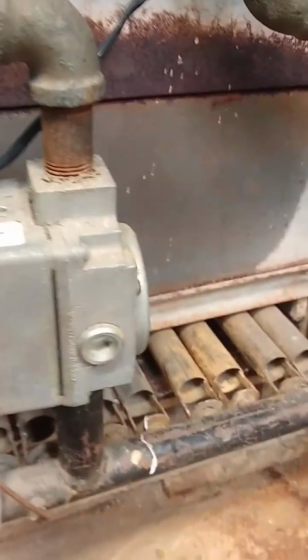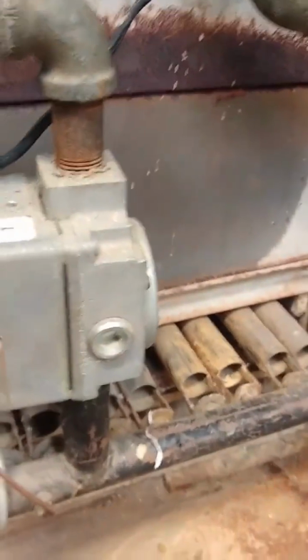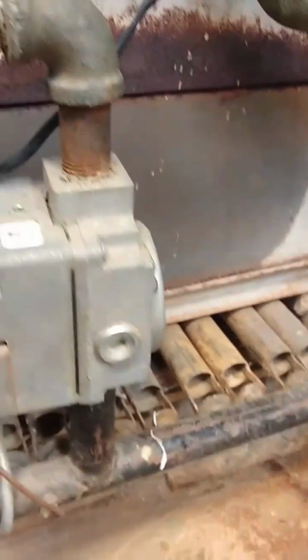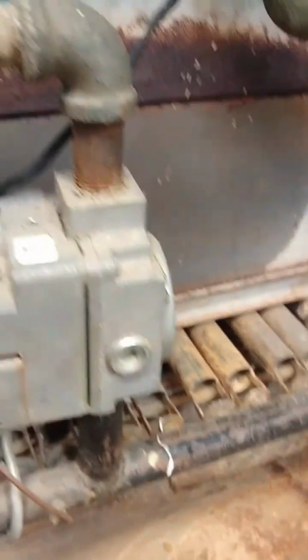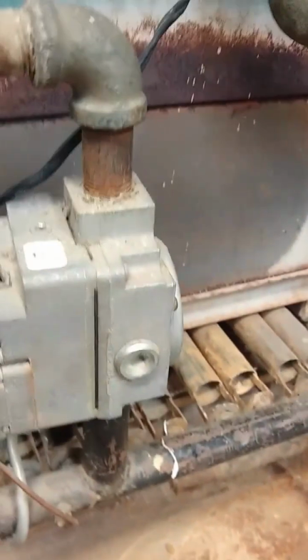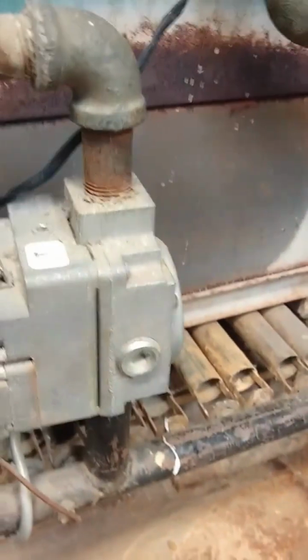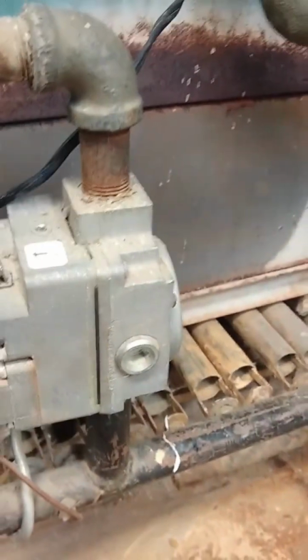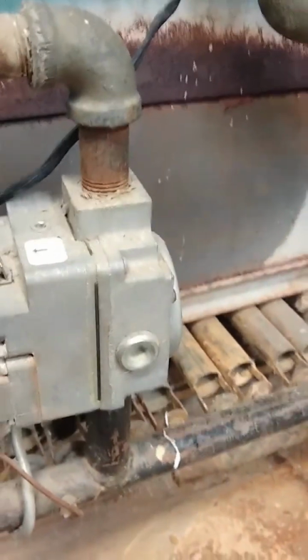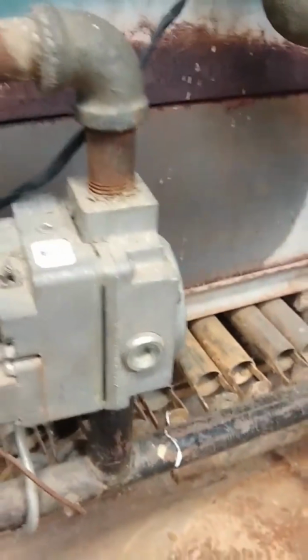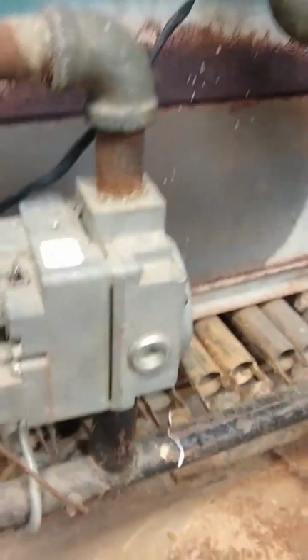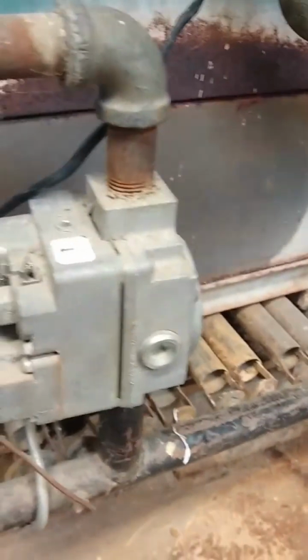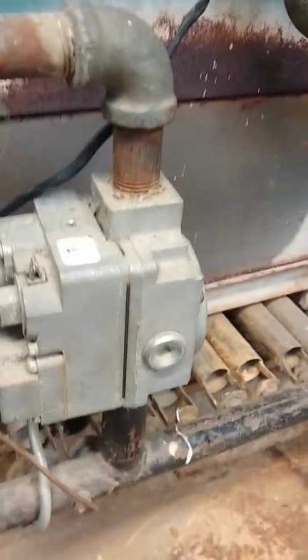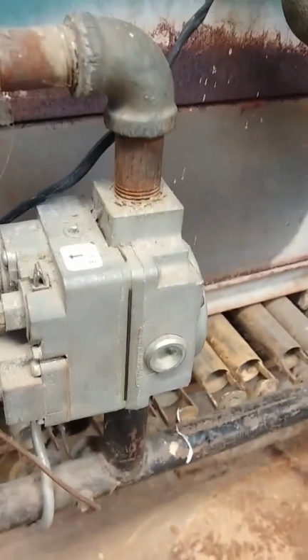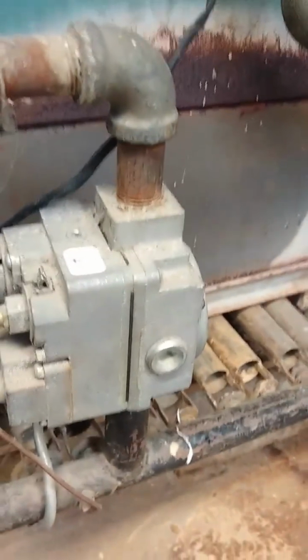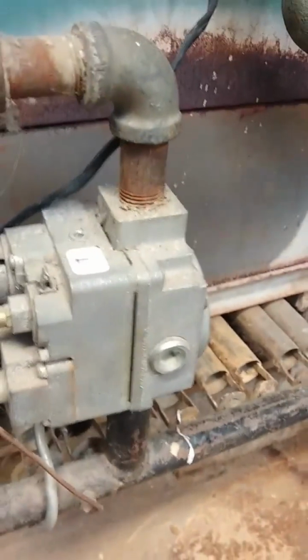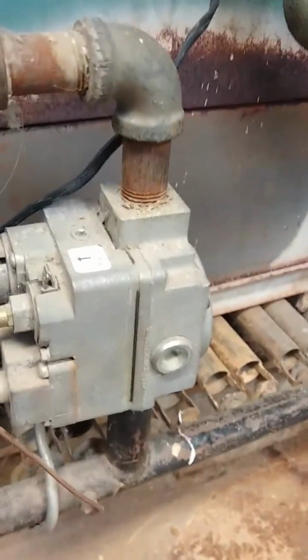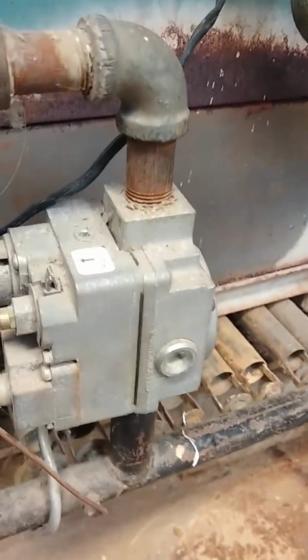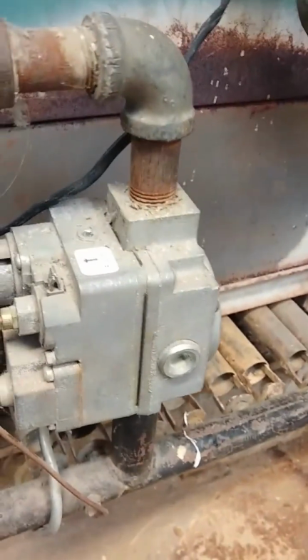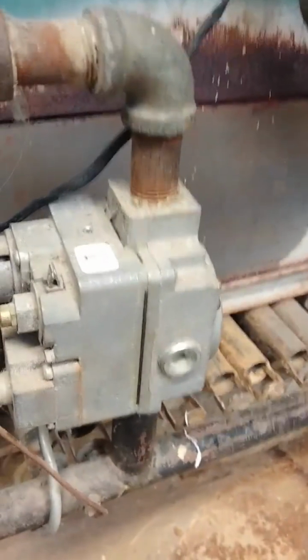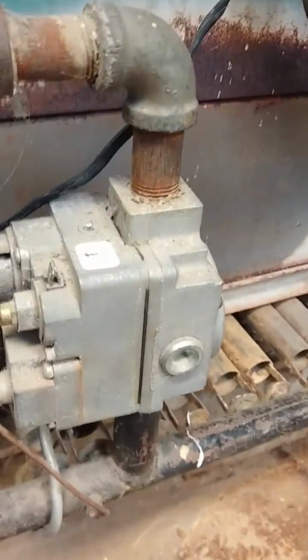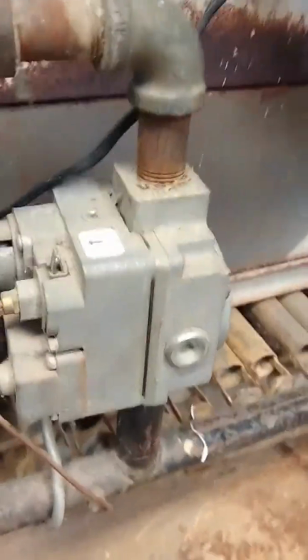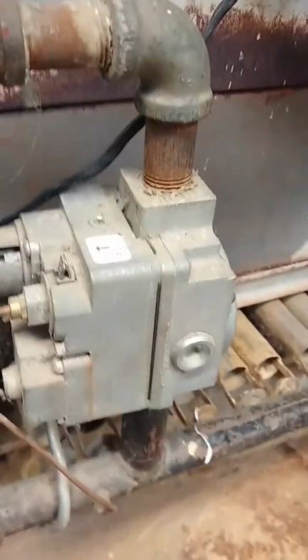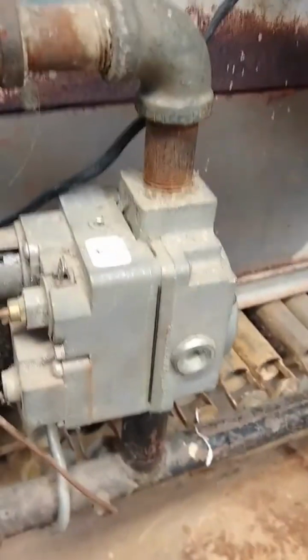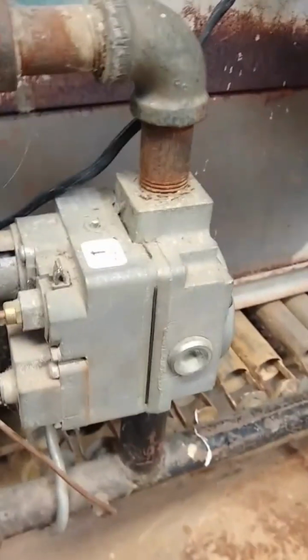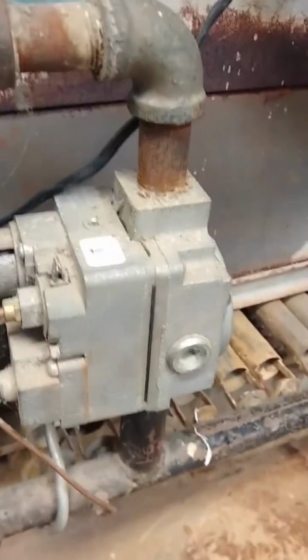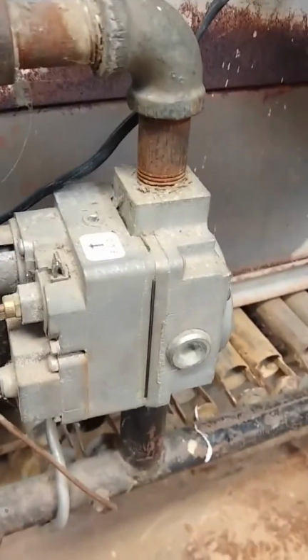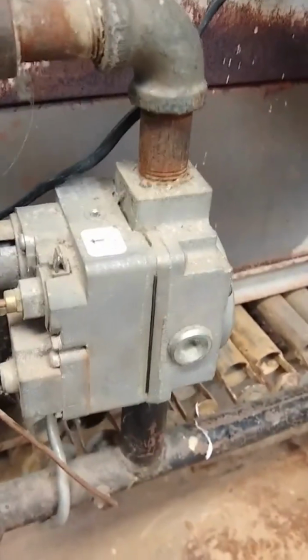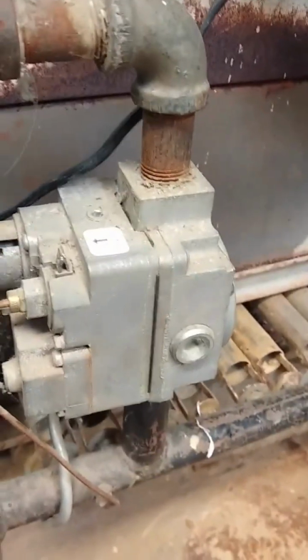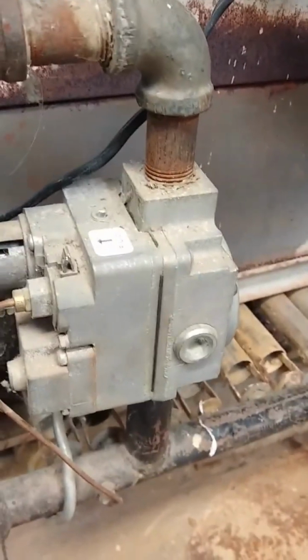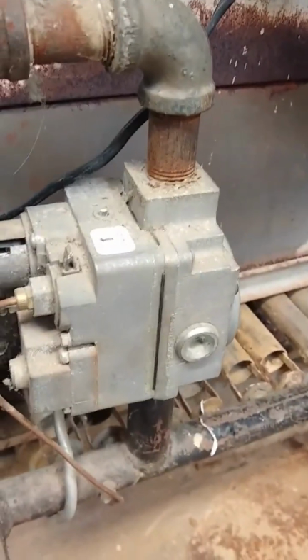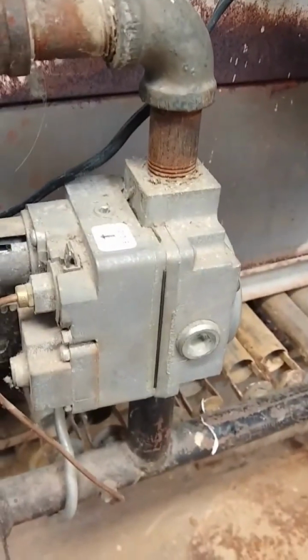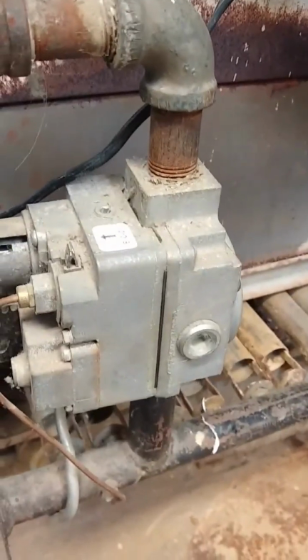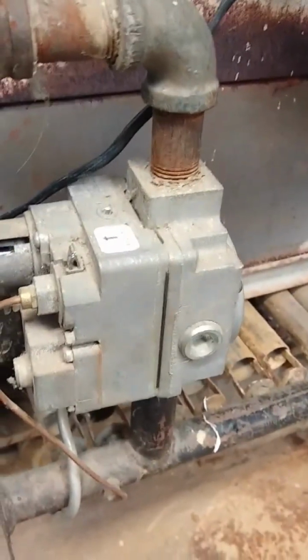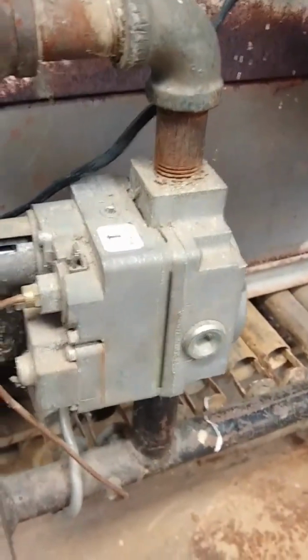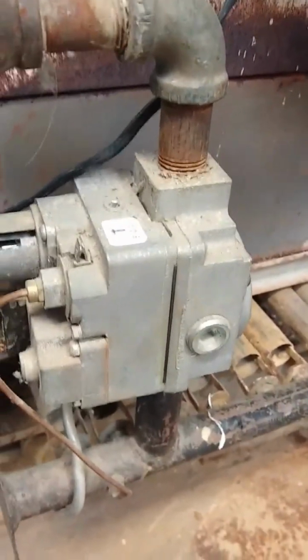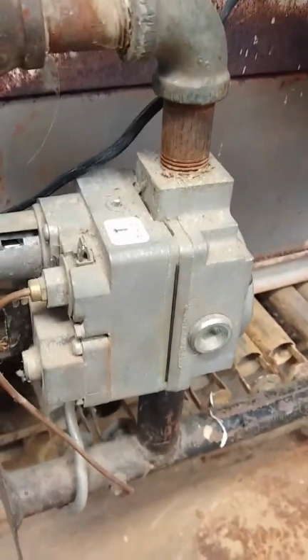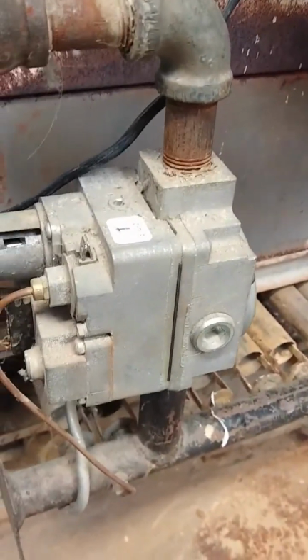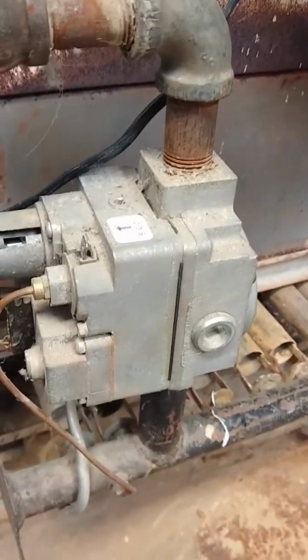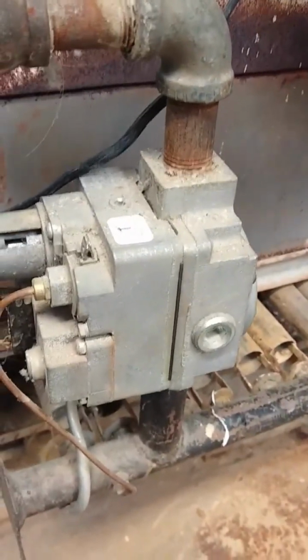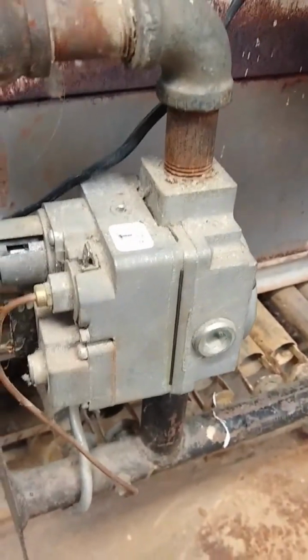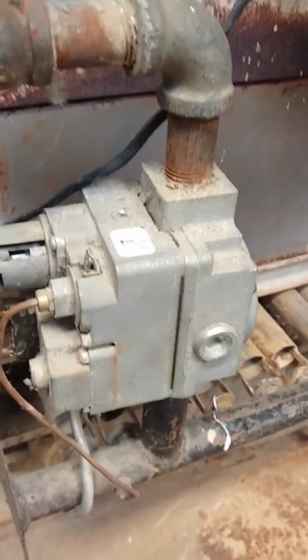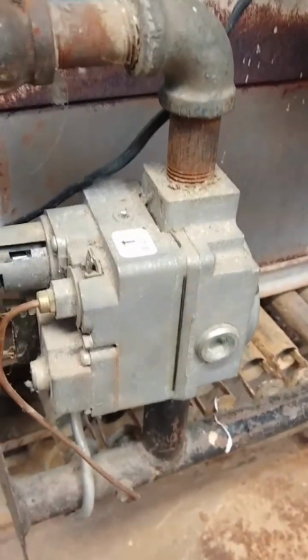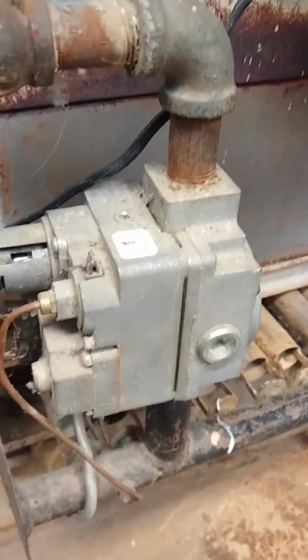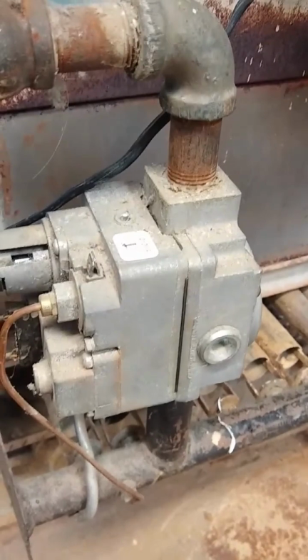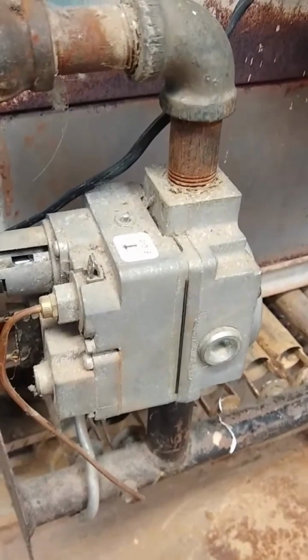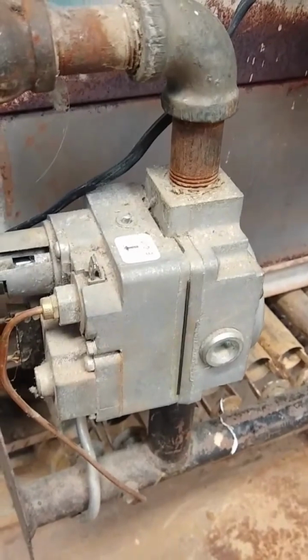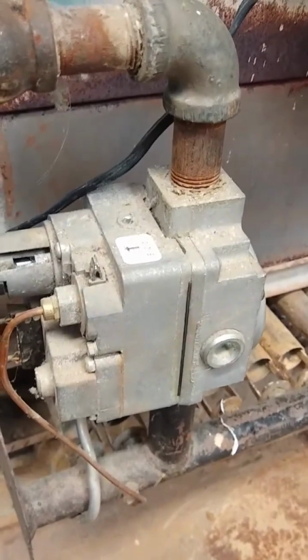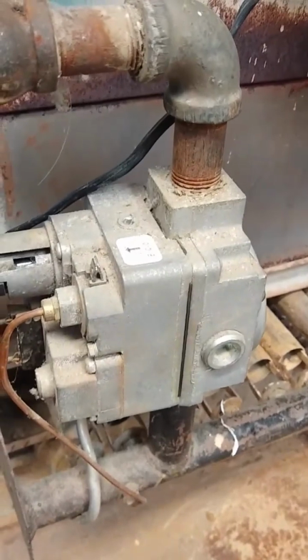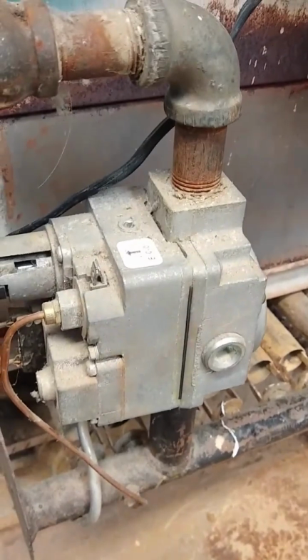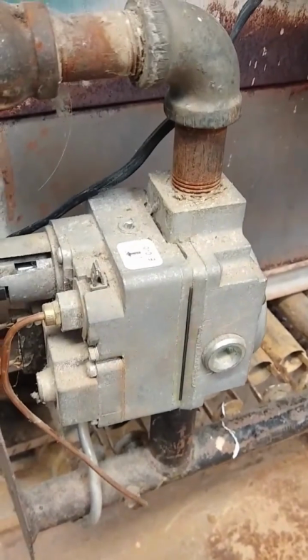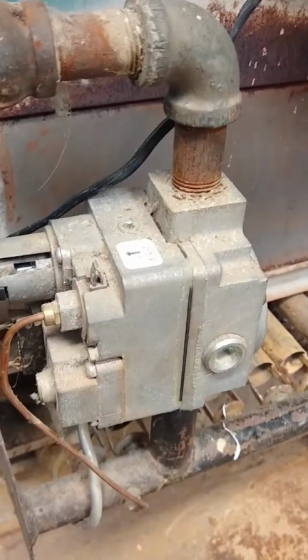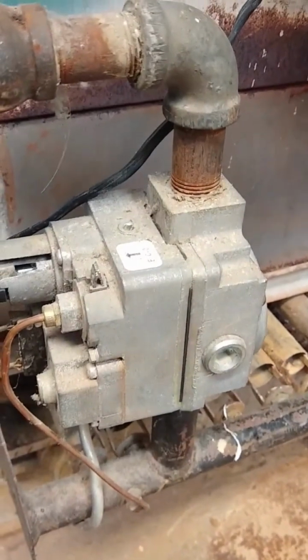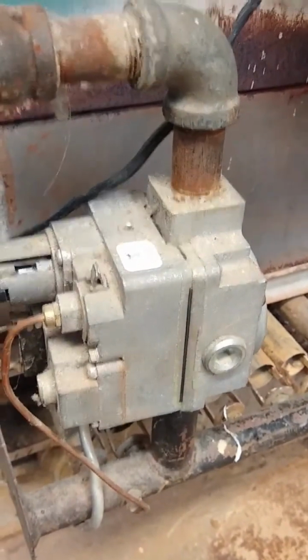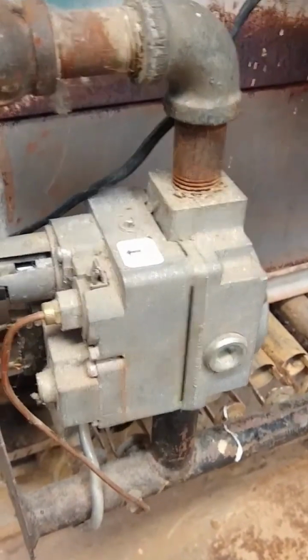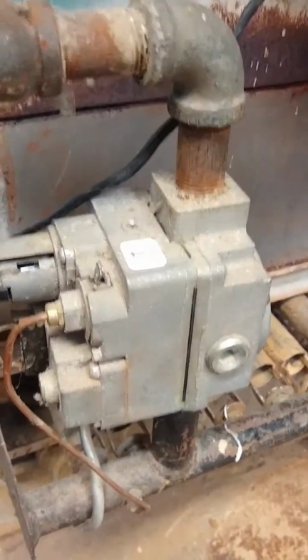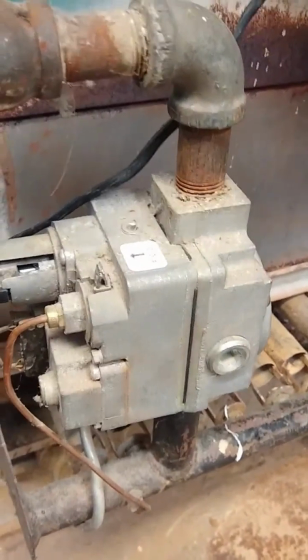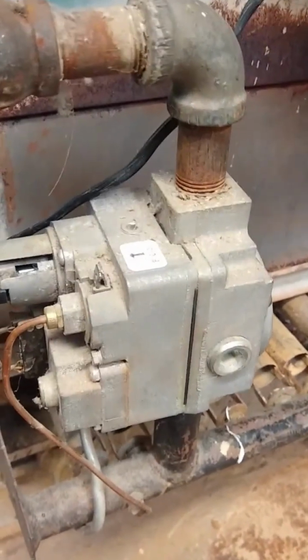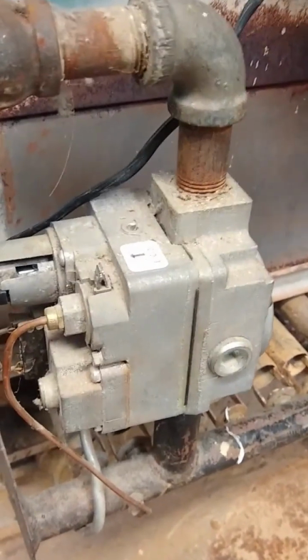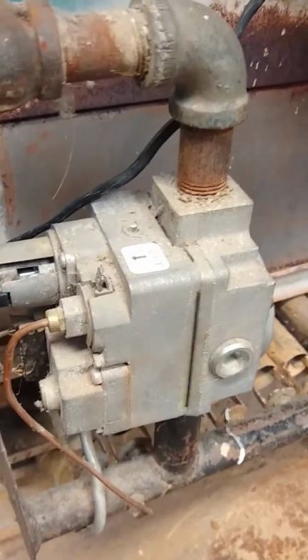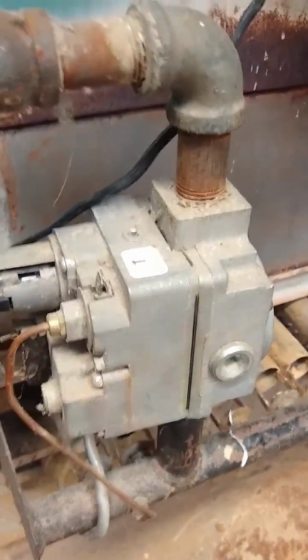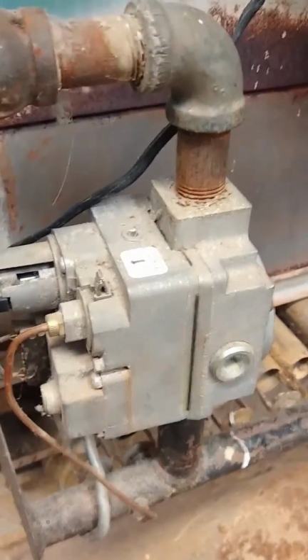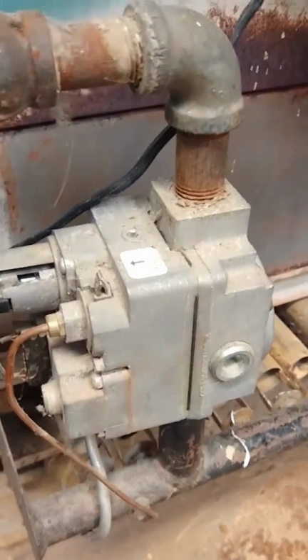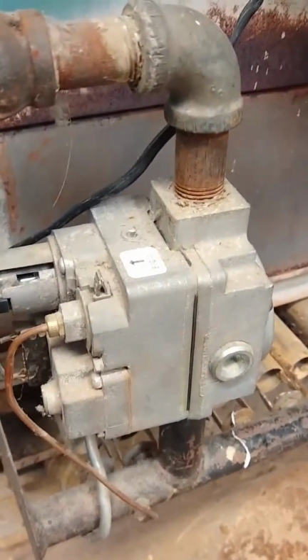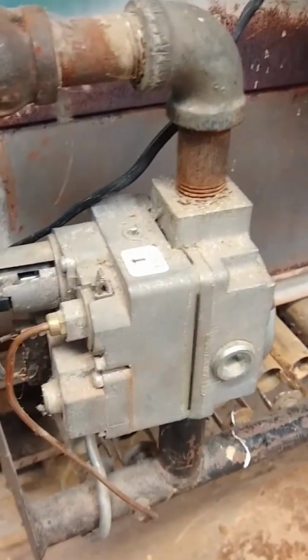The probability of that going bad is almost nil. And if need be, I'd have a plumber come and put the thermocouple in.